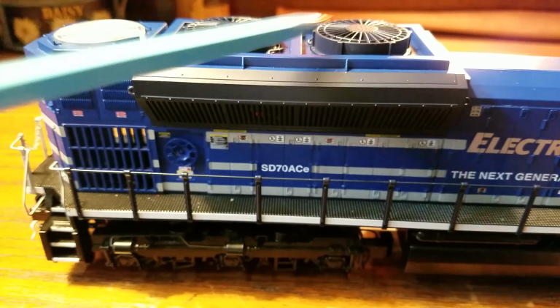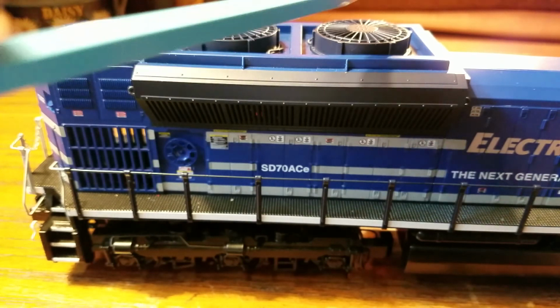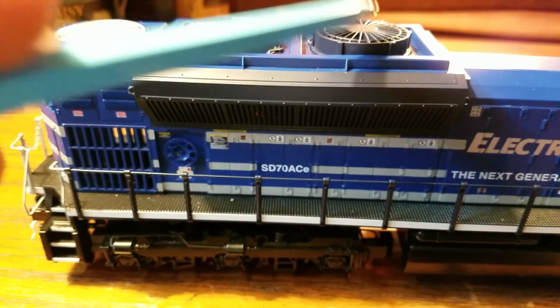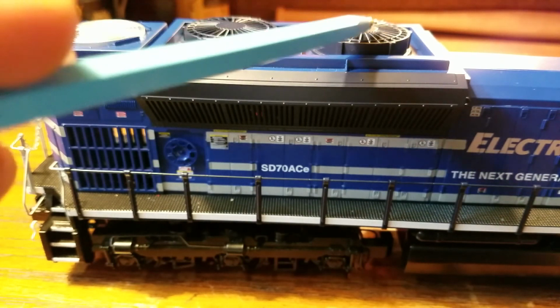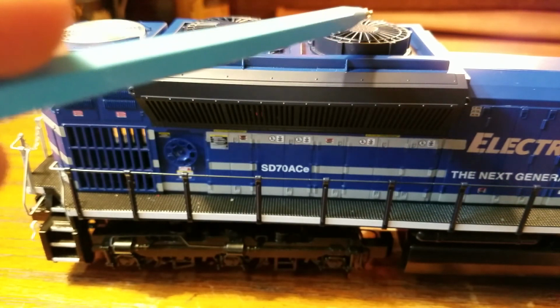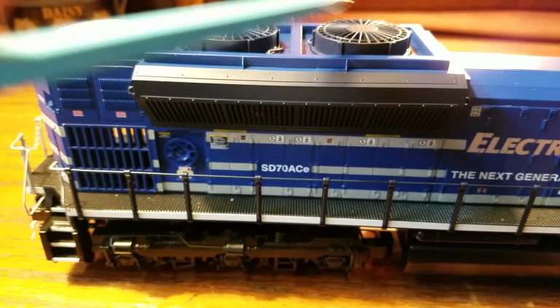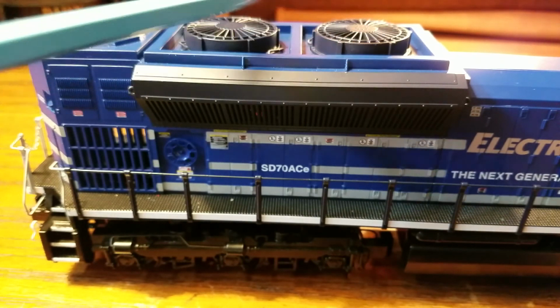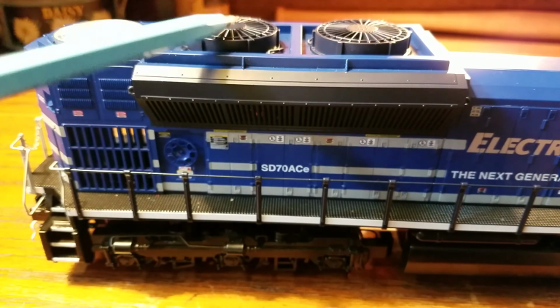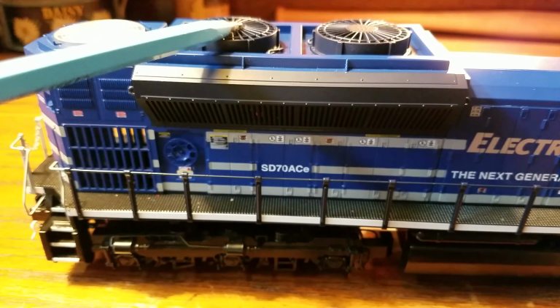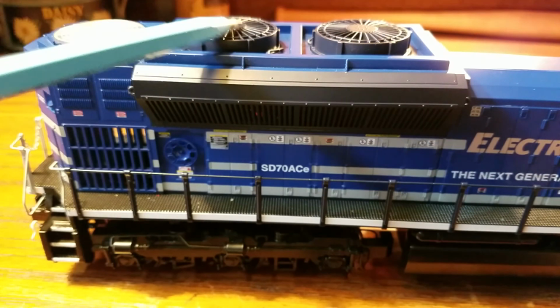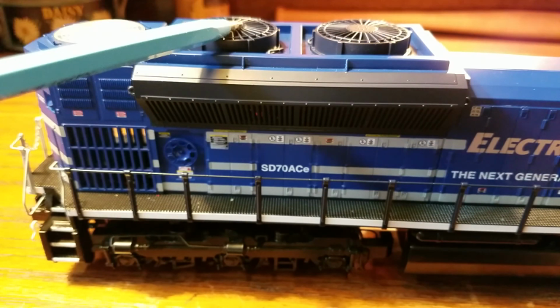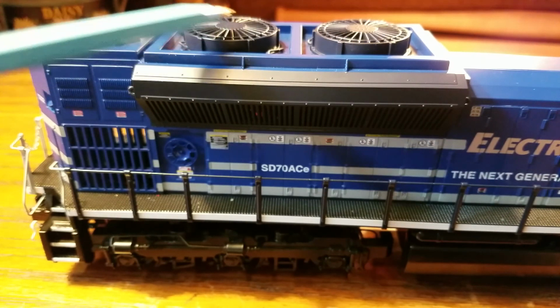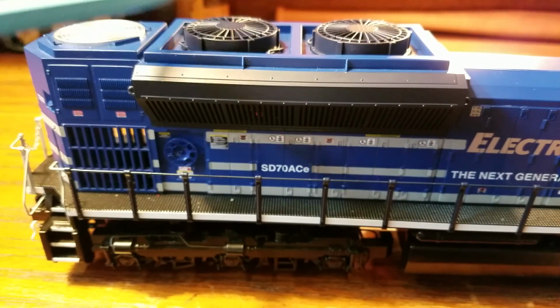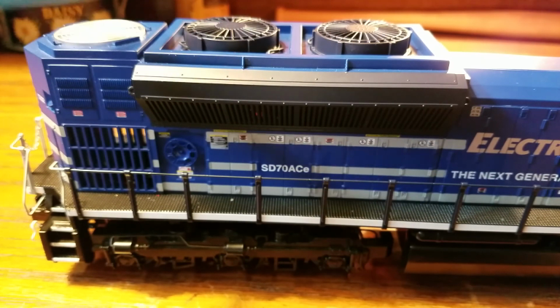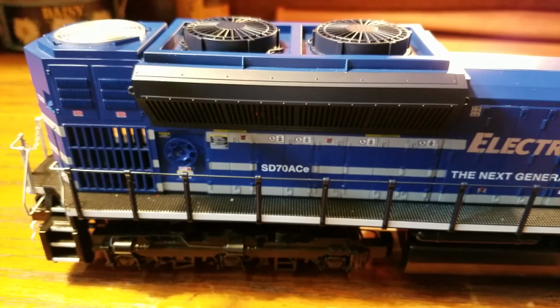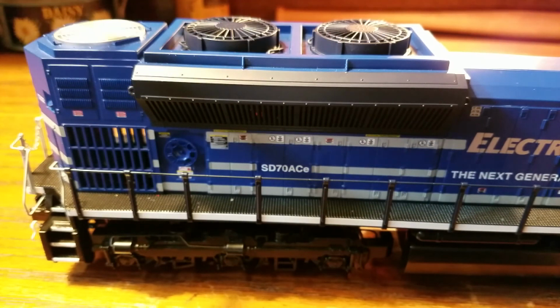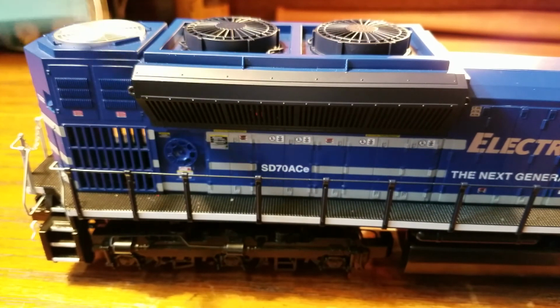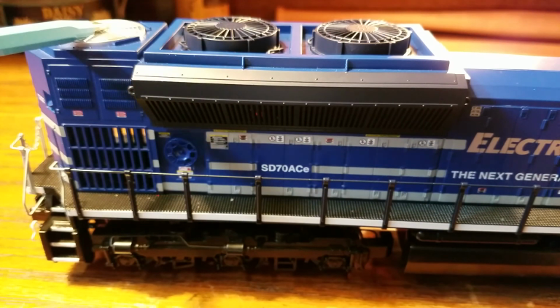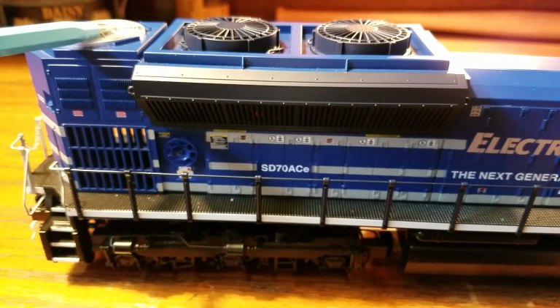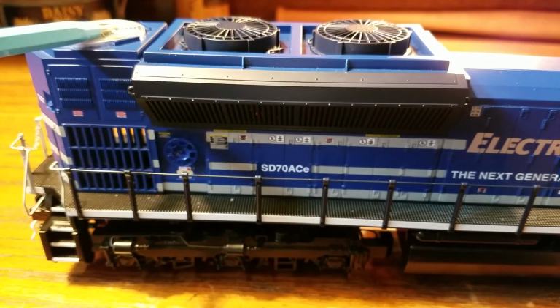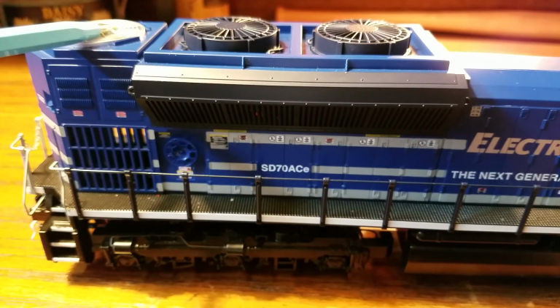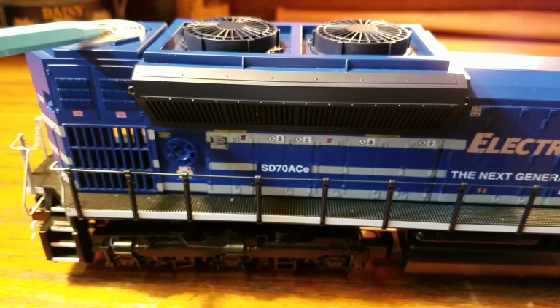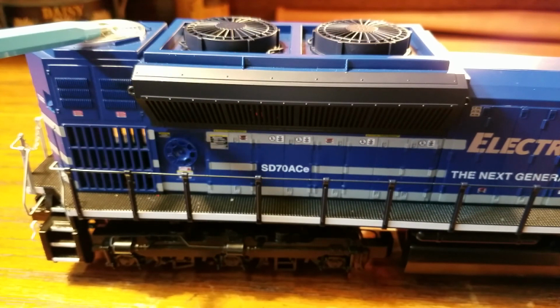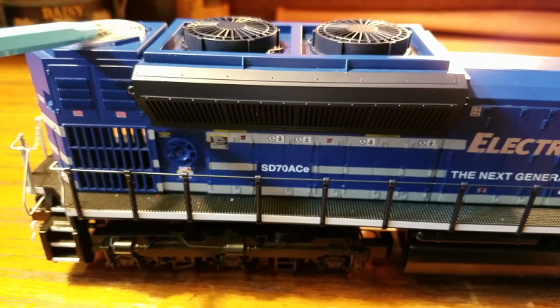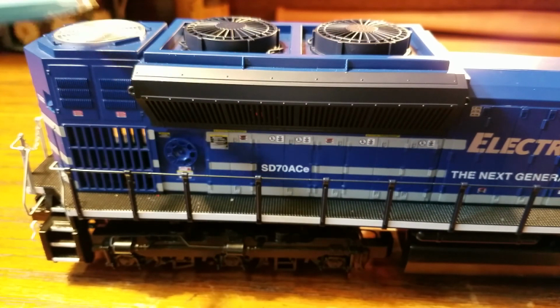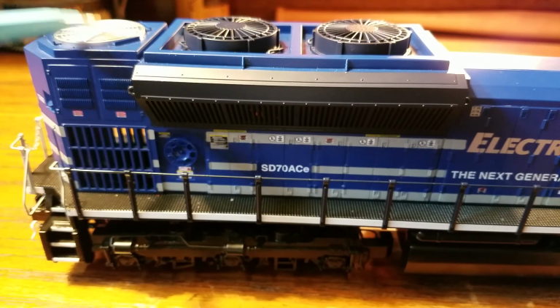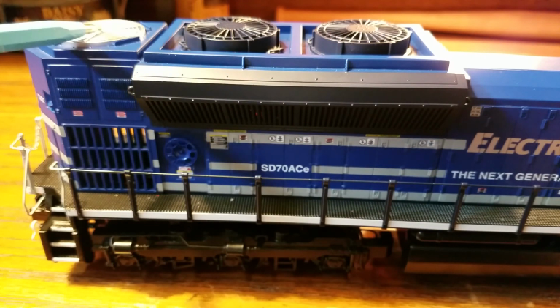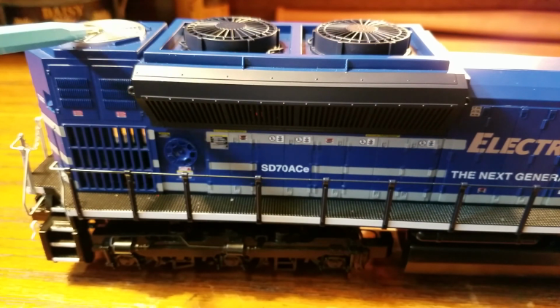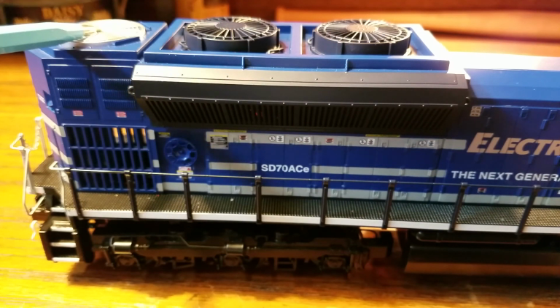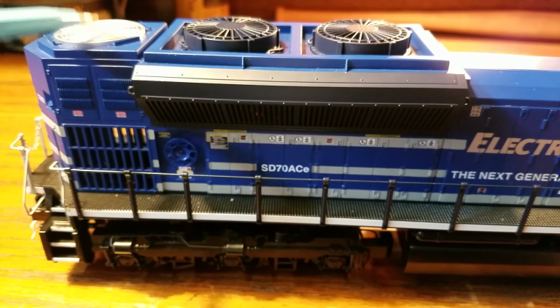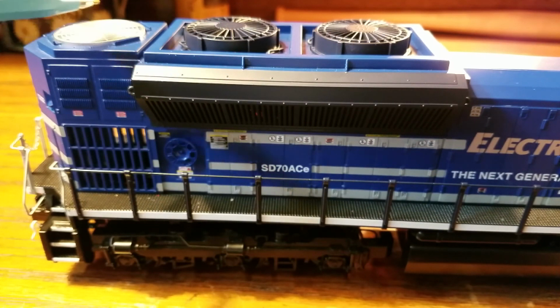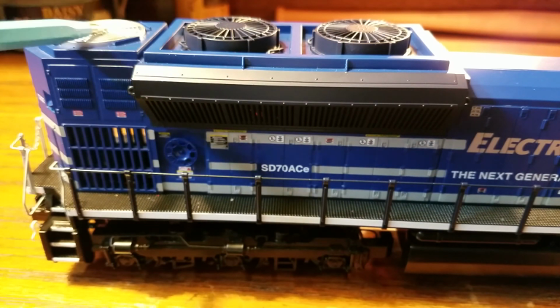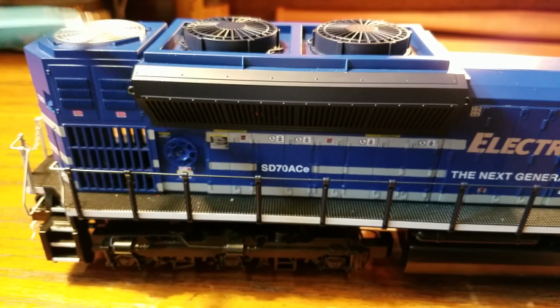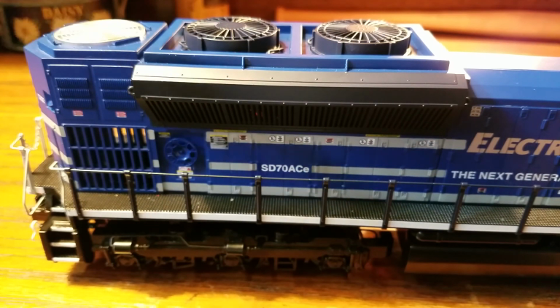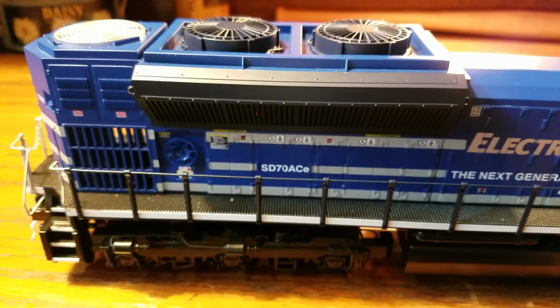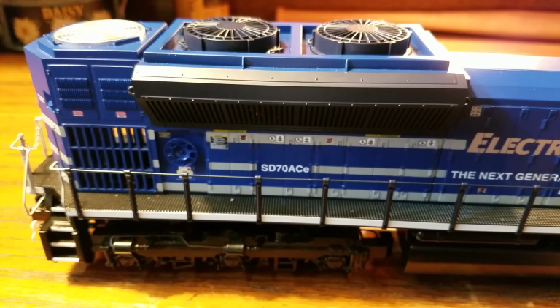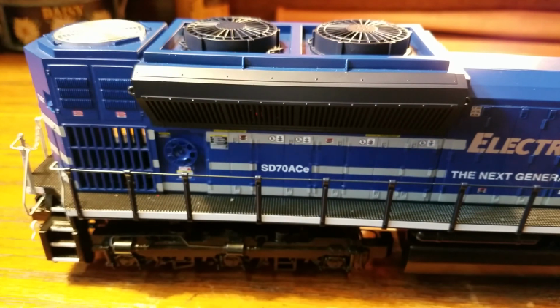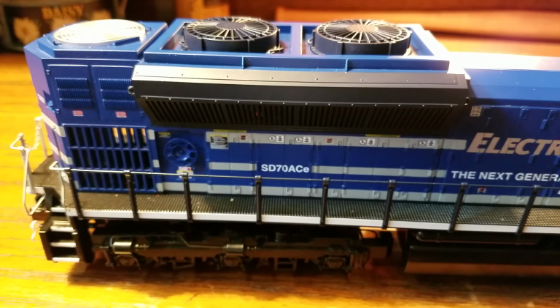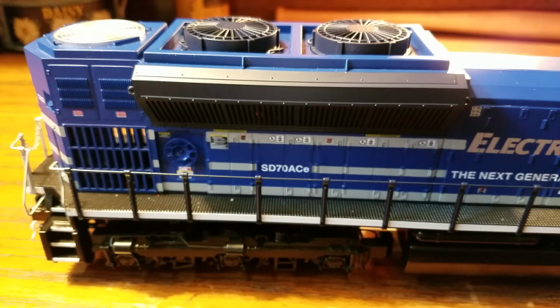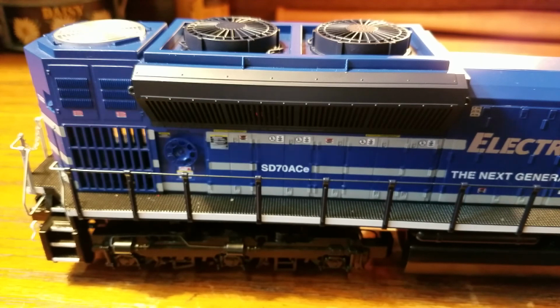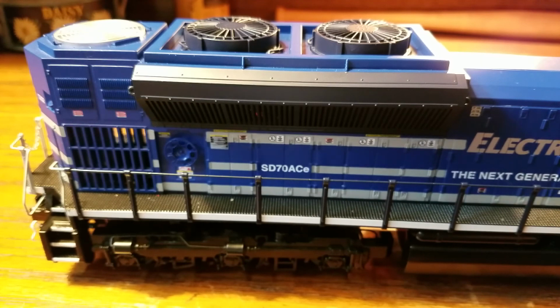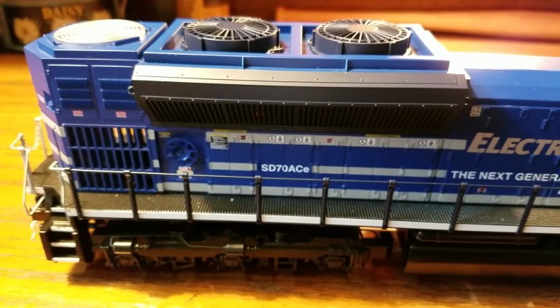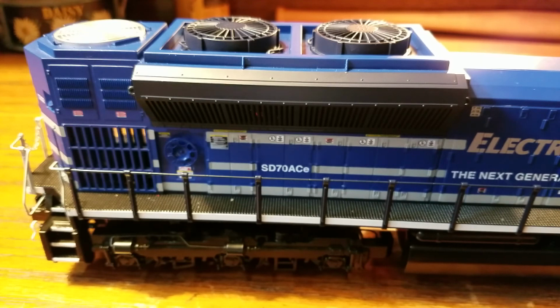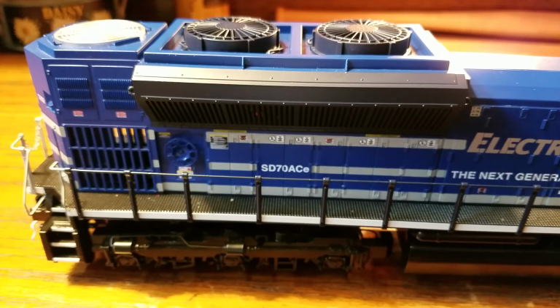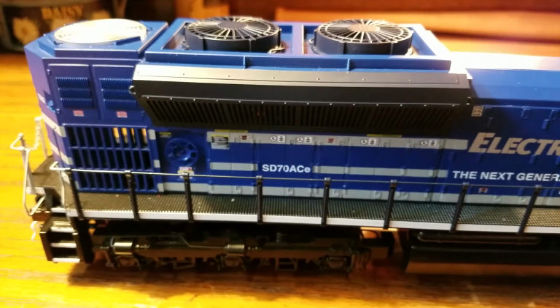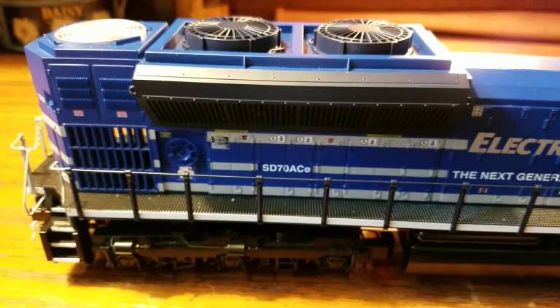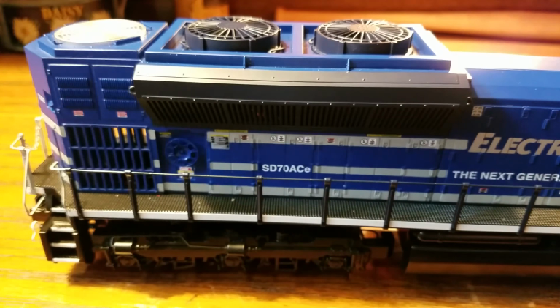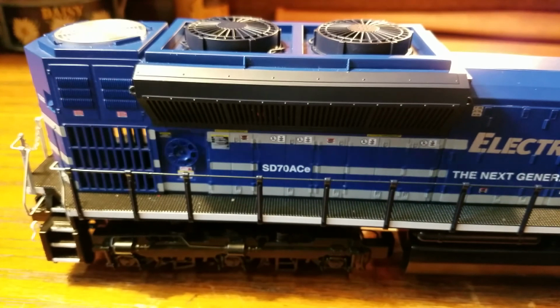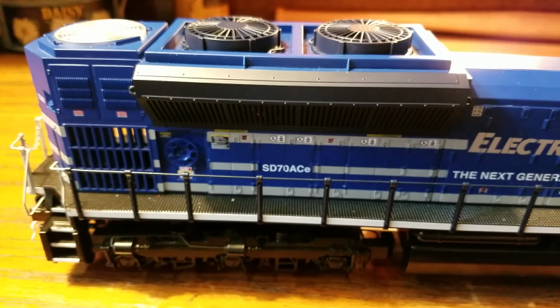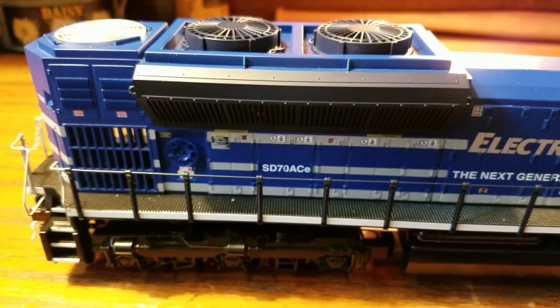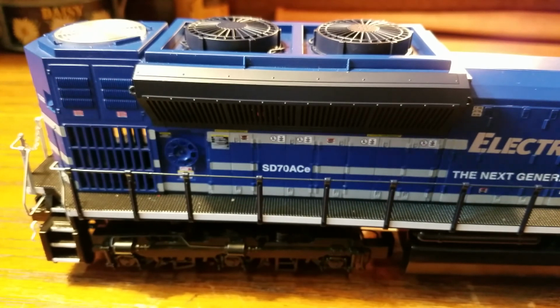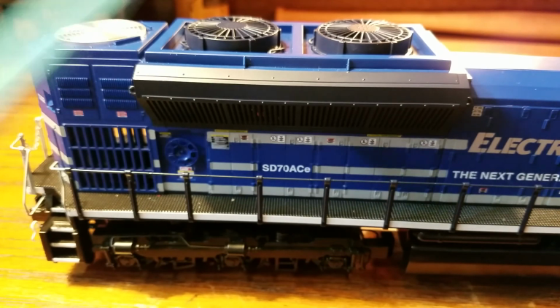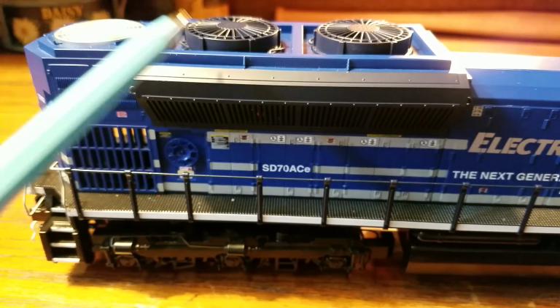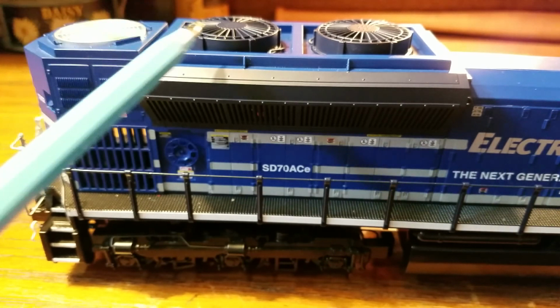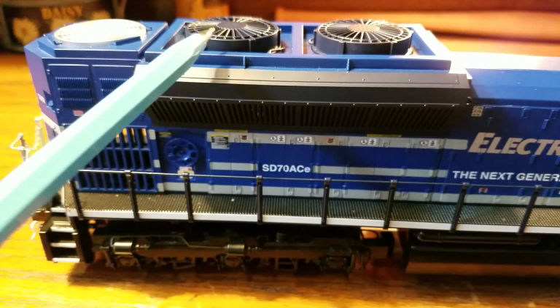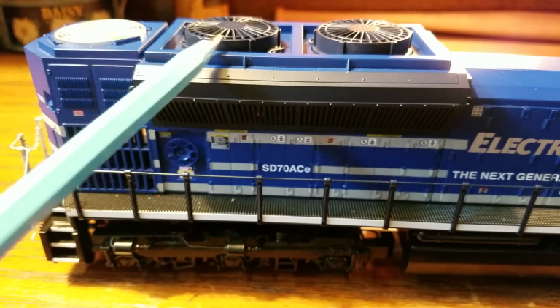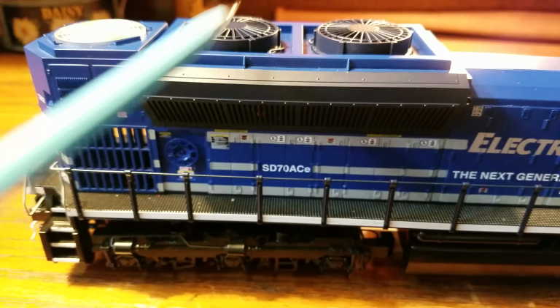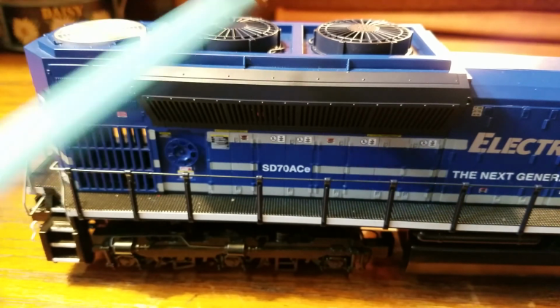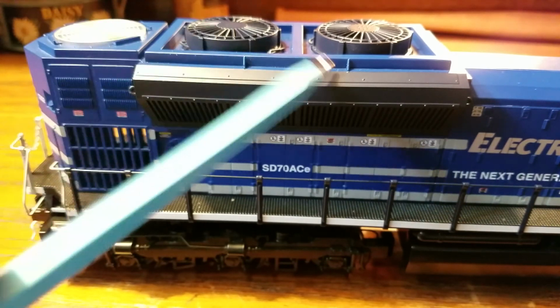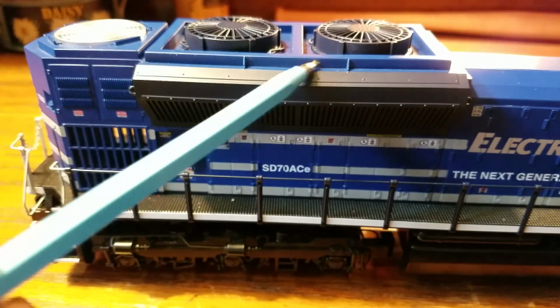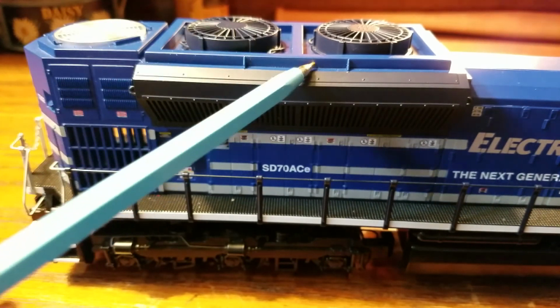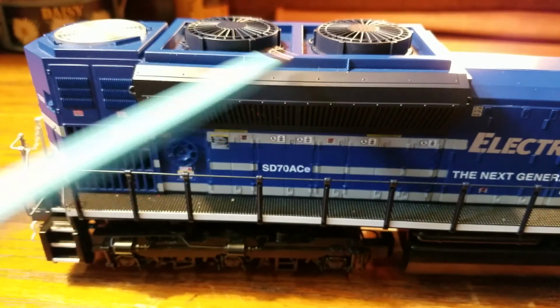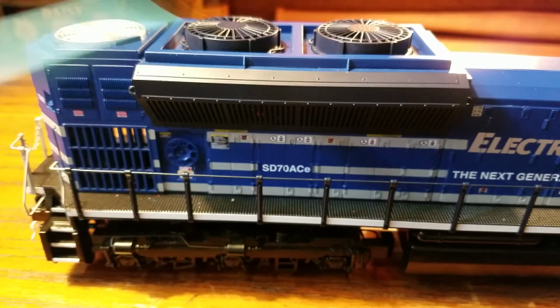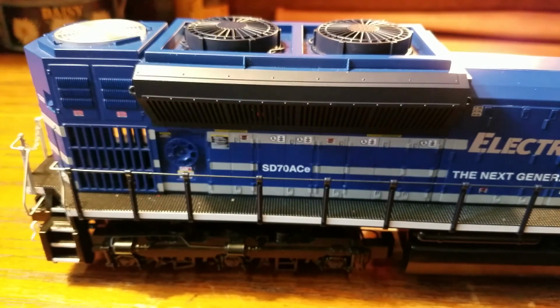Behind the main cooling unit there's another fan, but this one is silver. That takes care of the top of the engine — now let's take a look at the back.